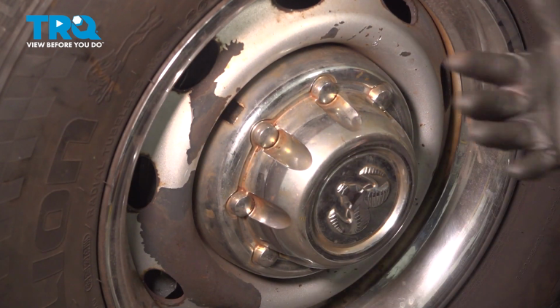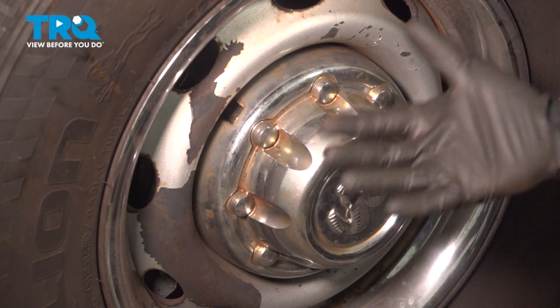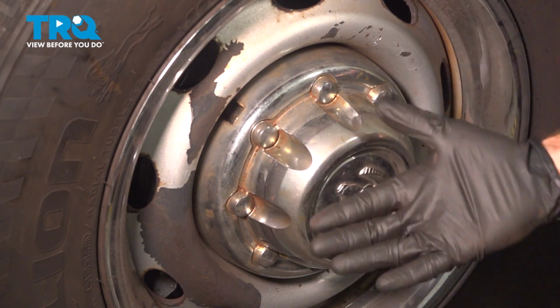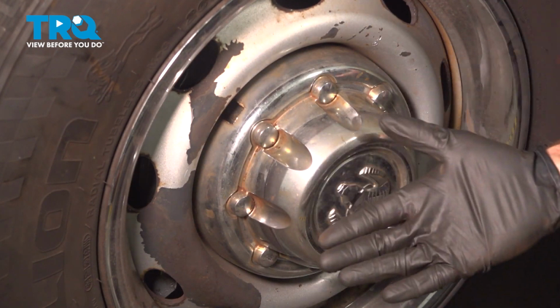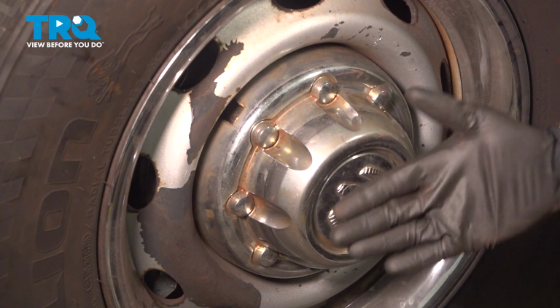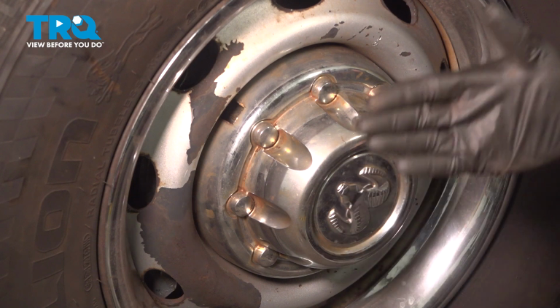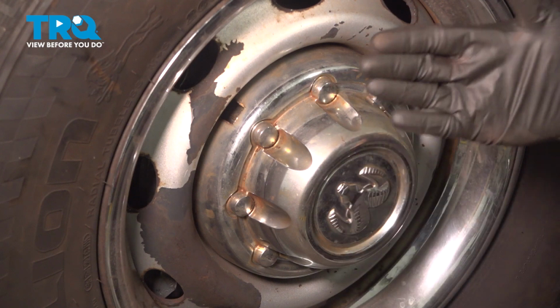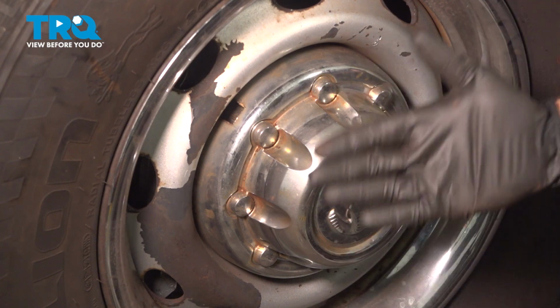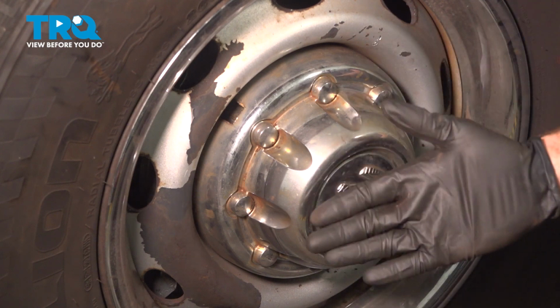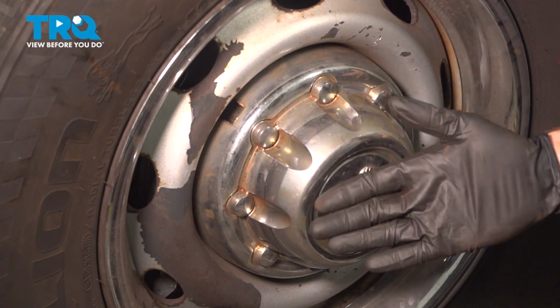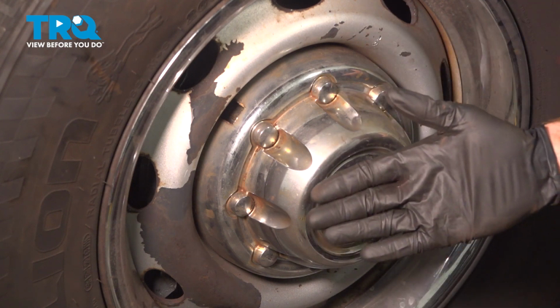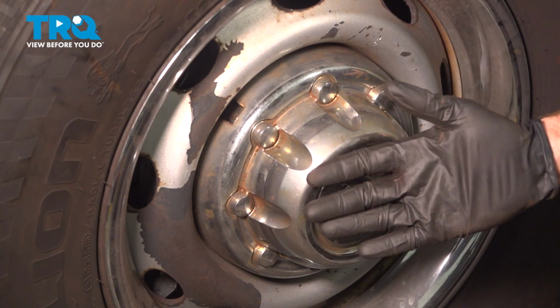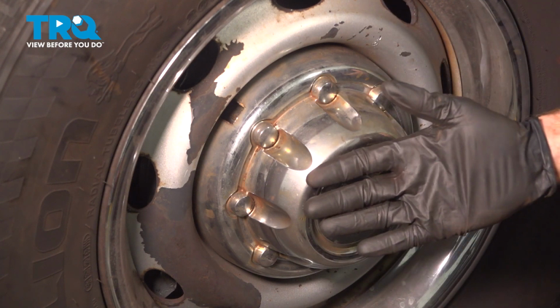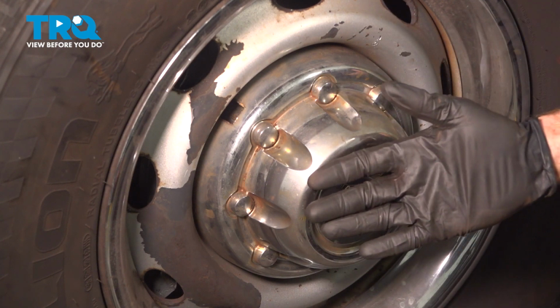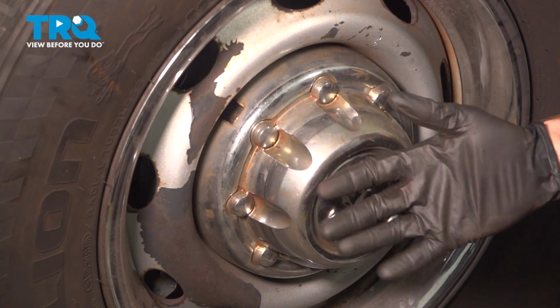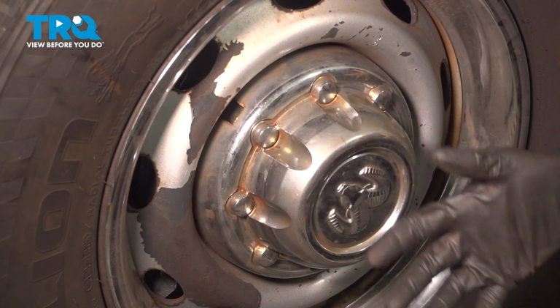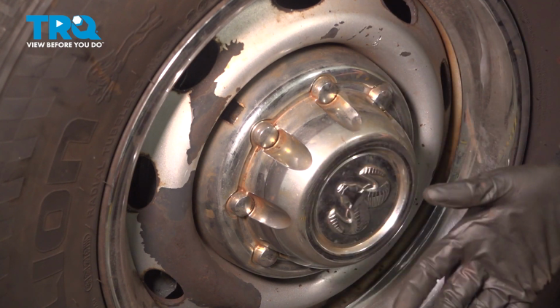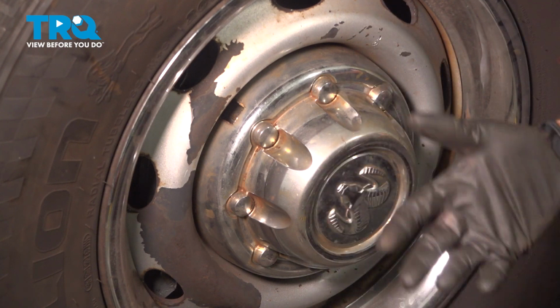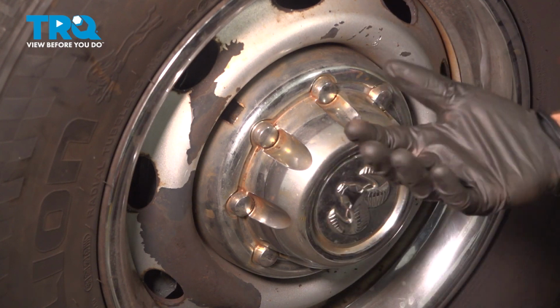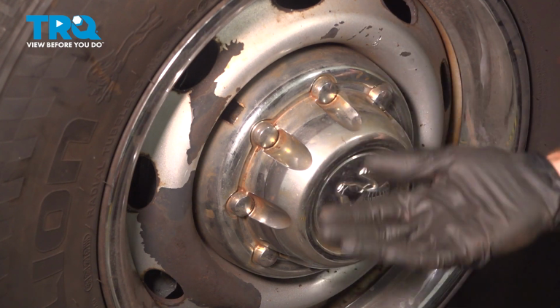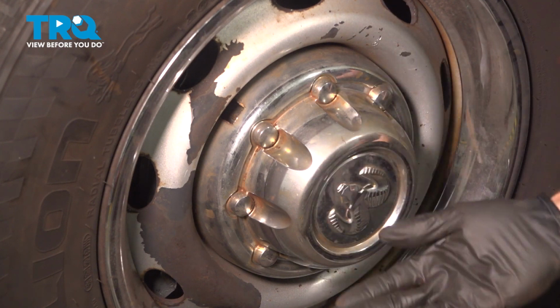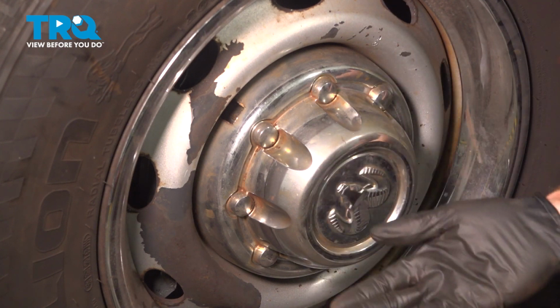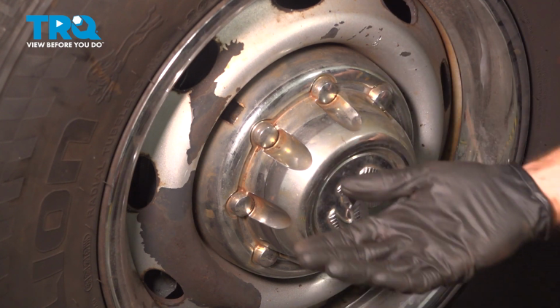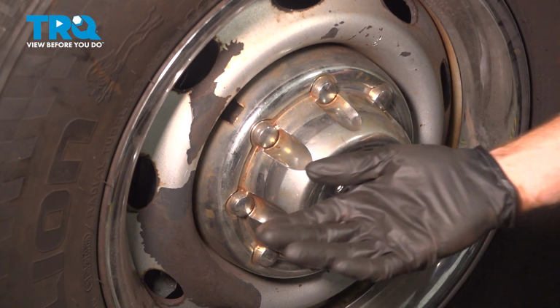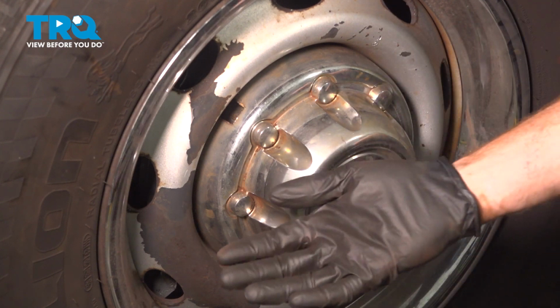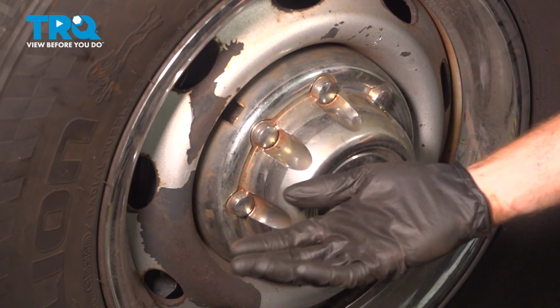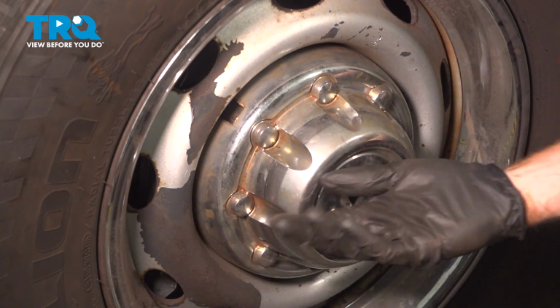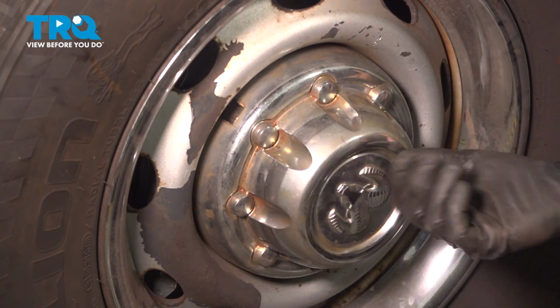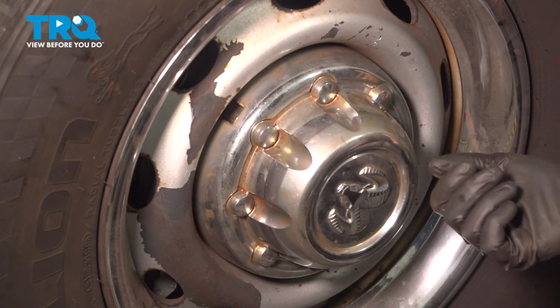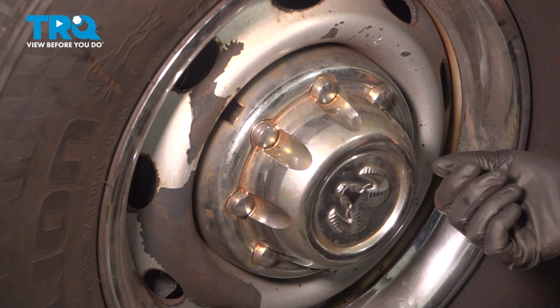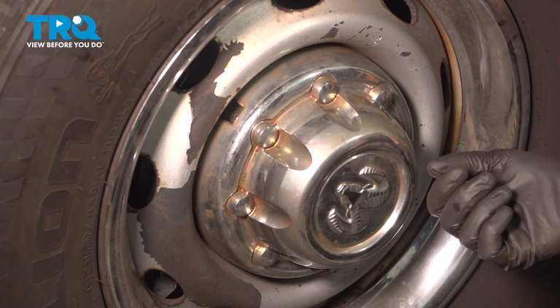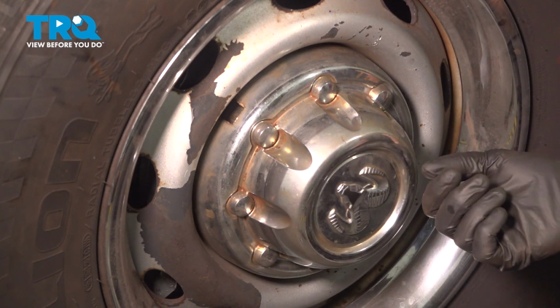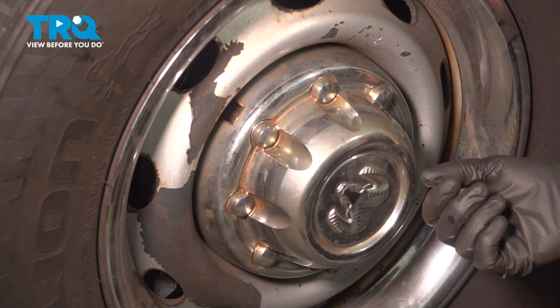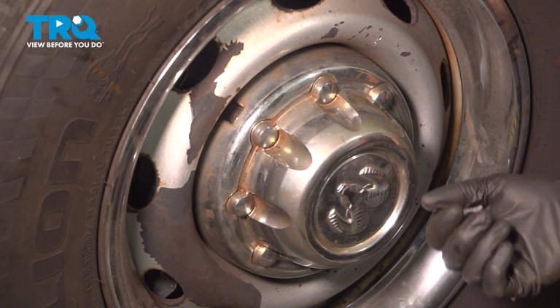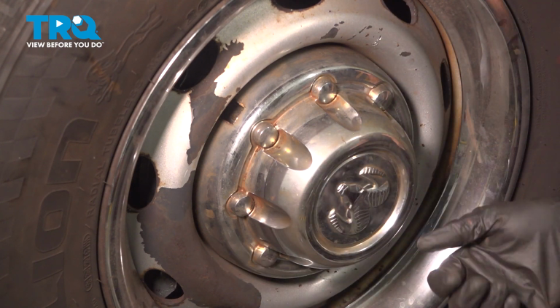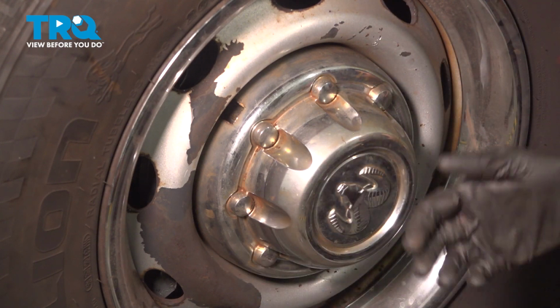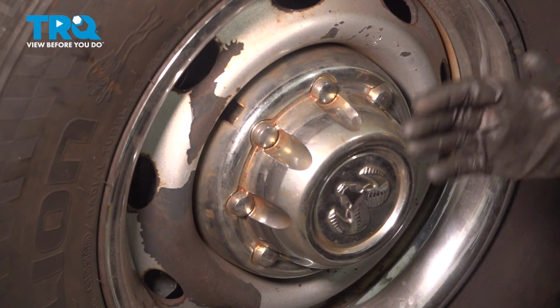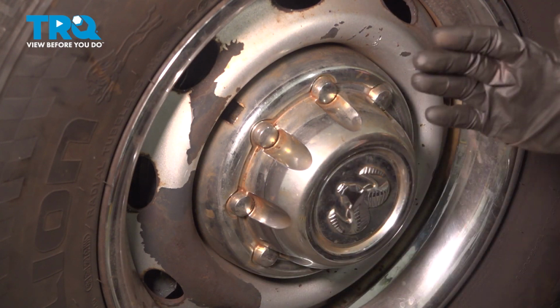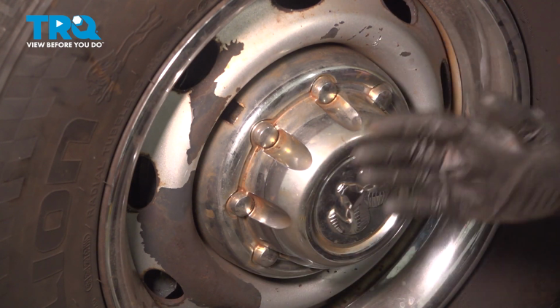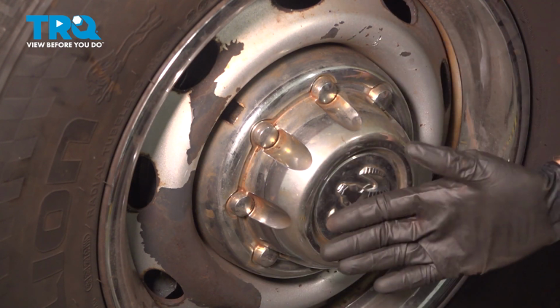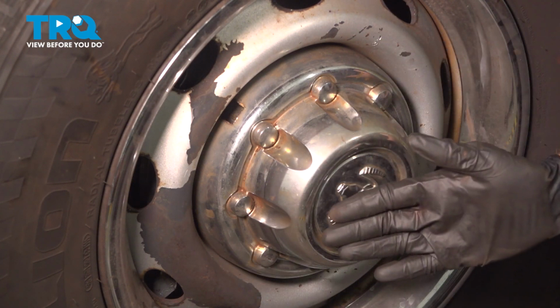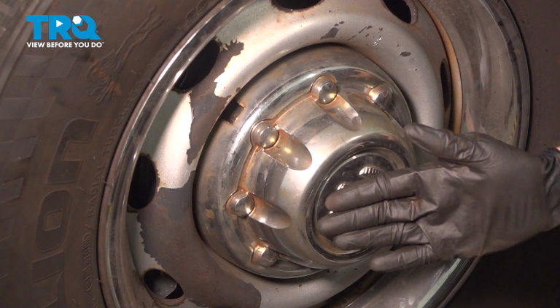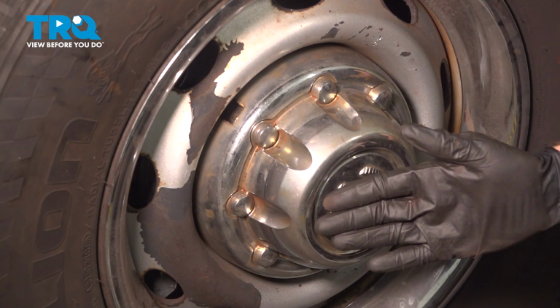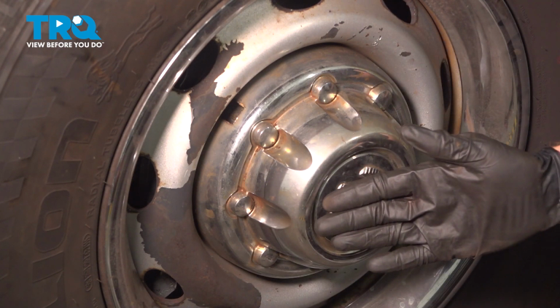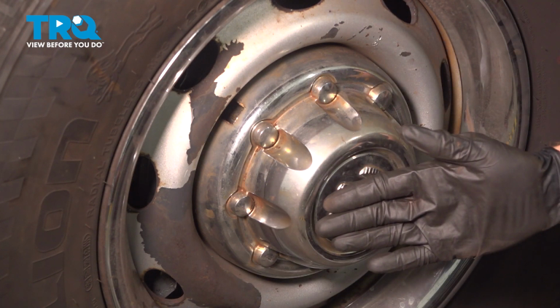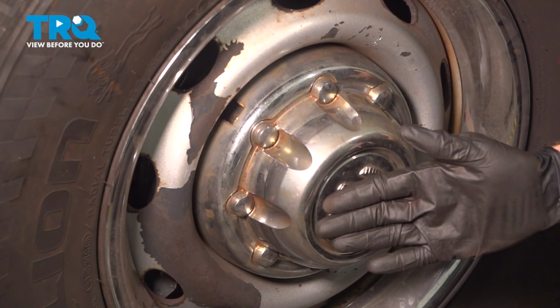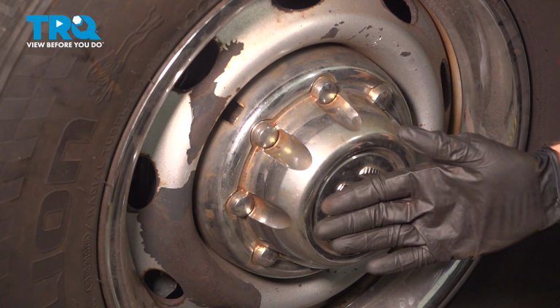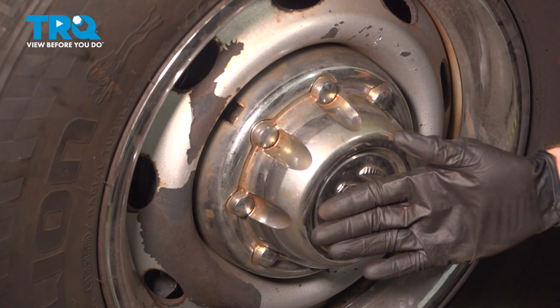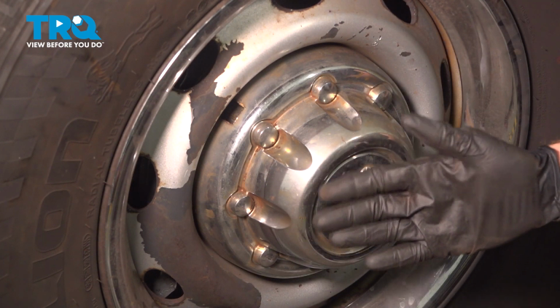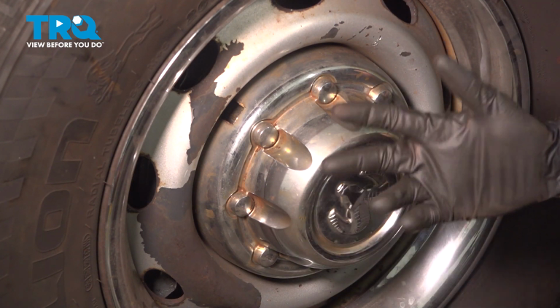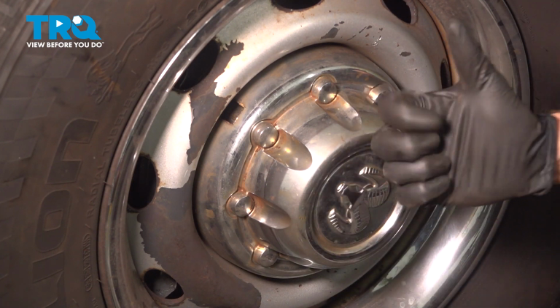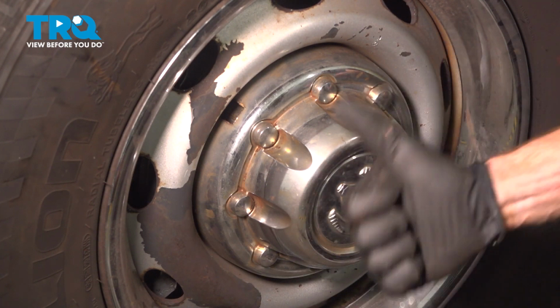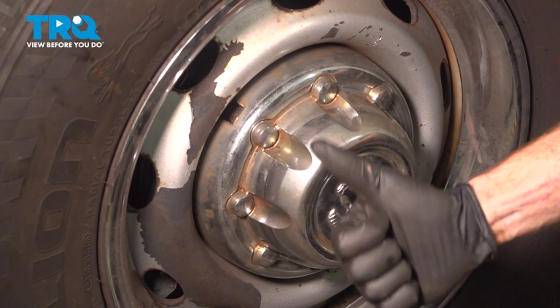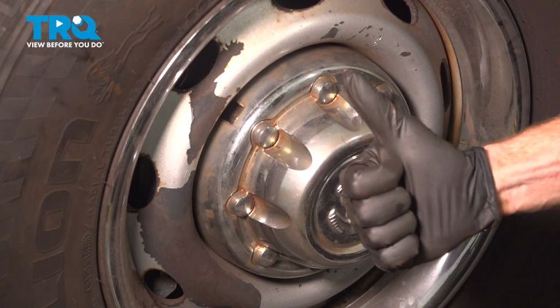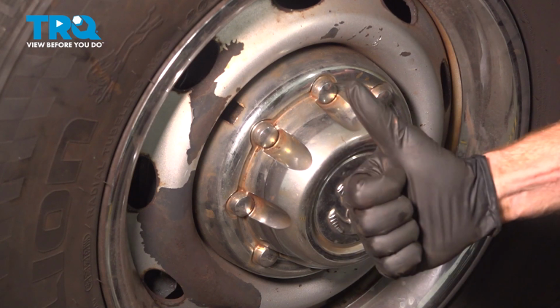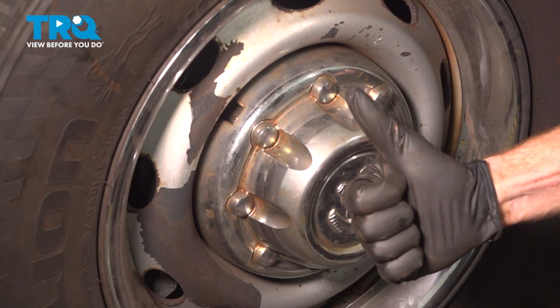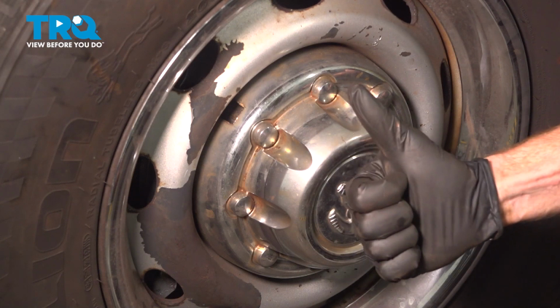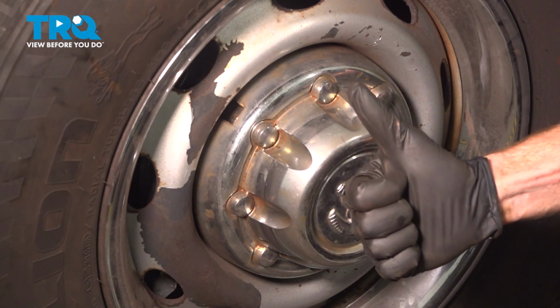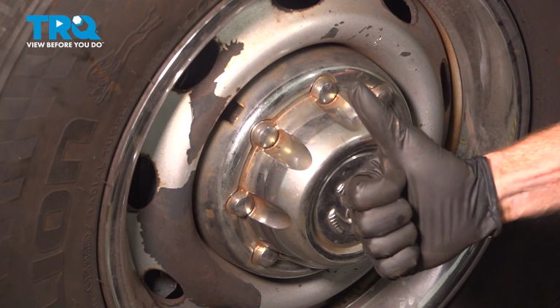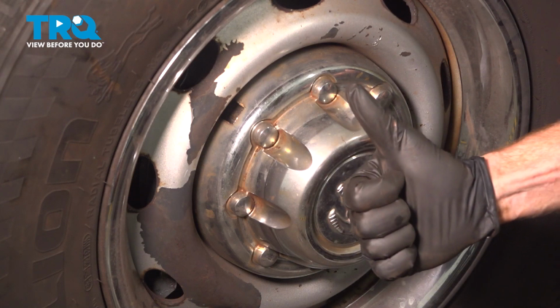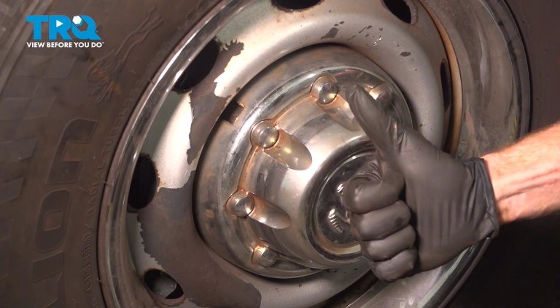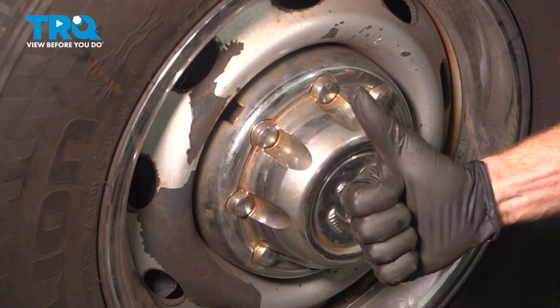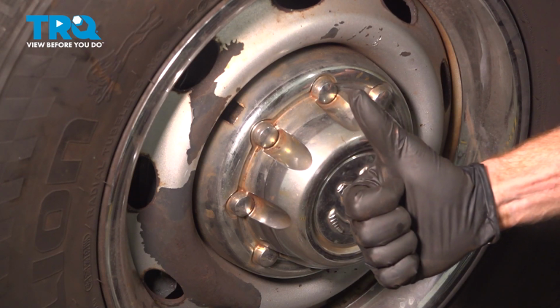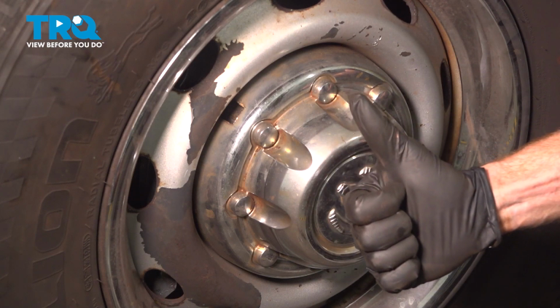We've got the truck back together. At this point, you can go ahead and take it for a road test down to your local alignment shop. Thanks for watching.